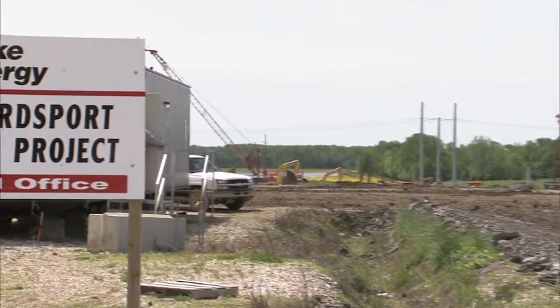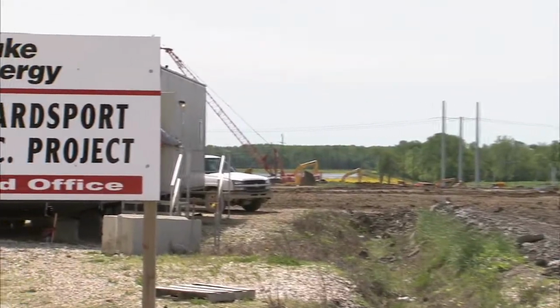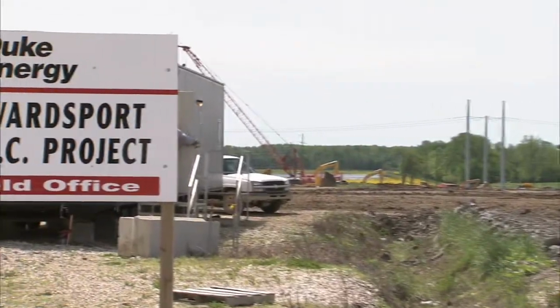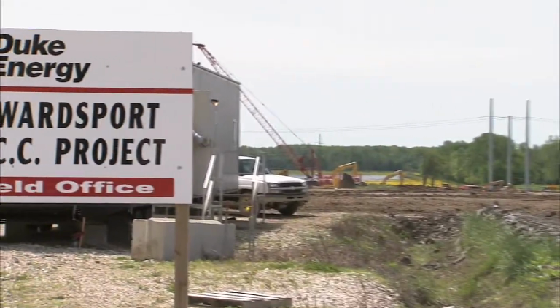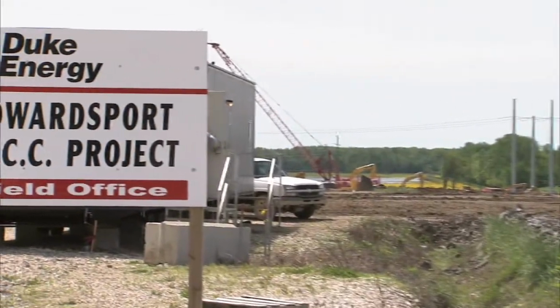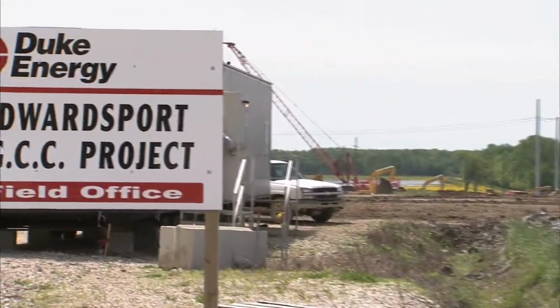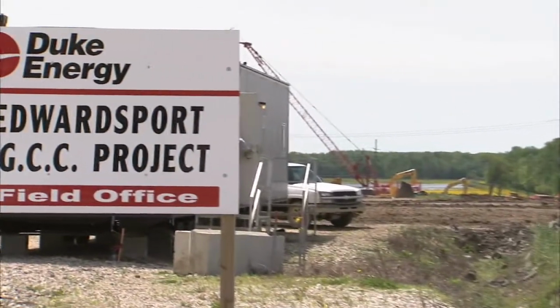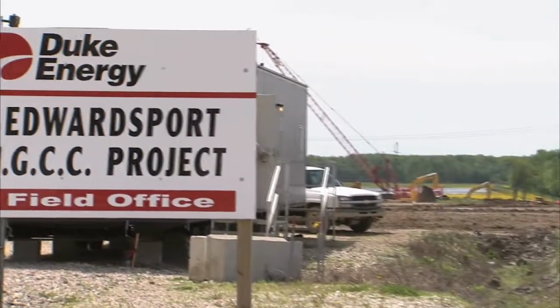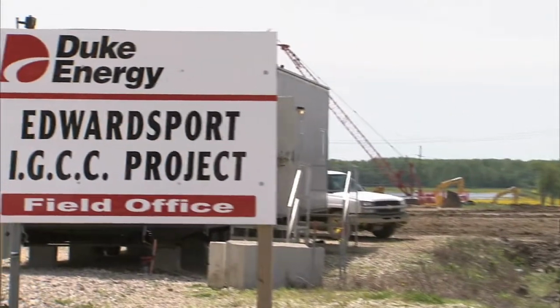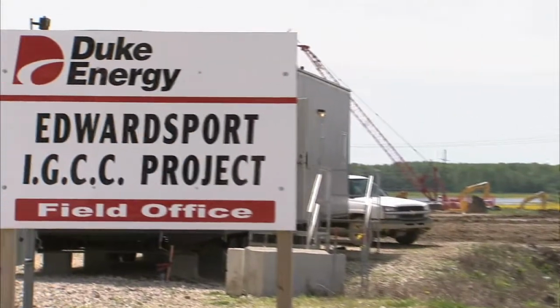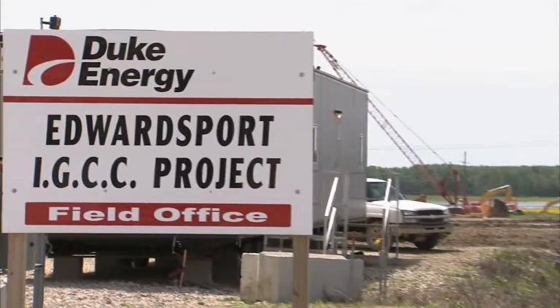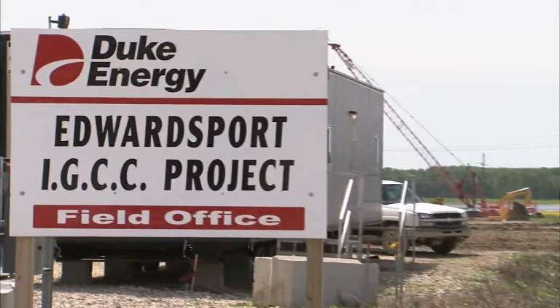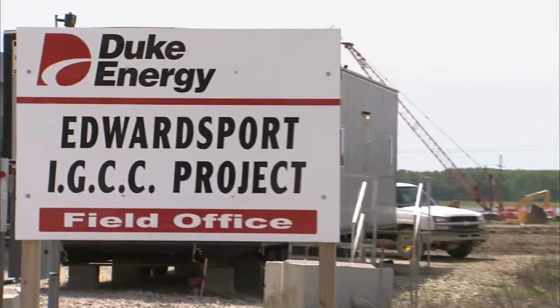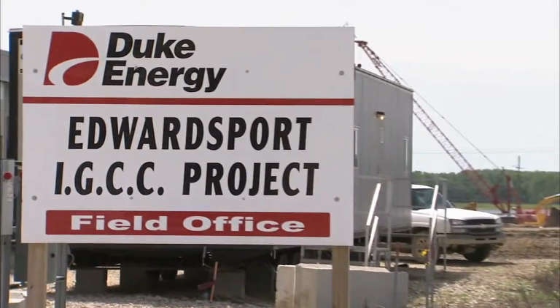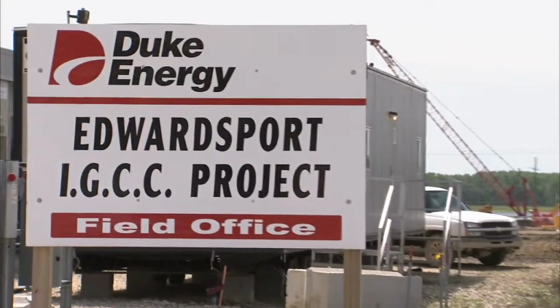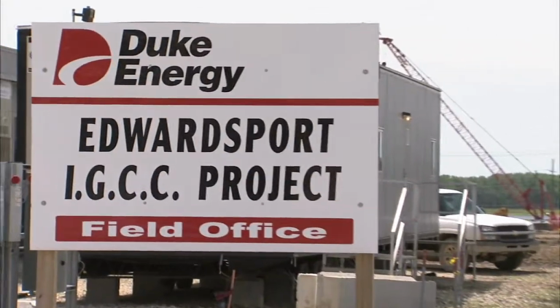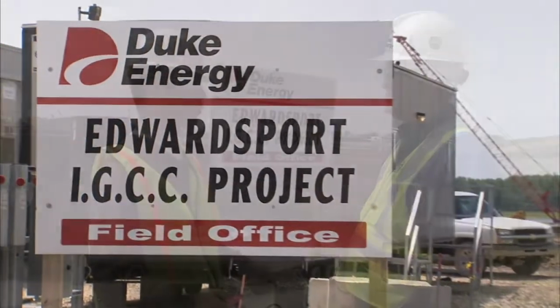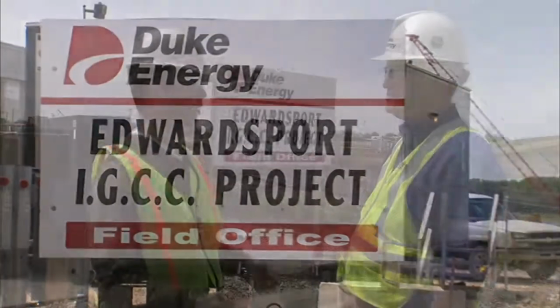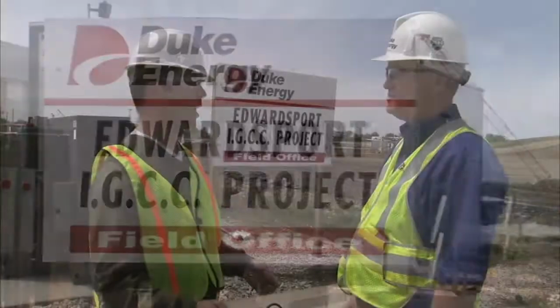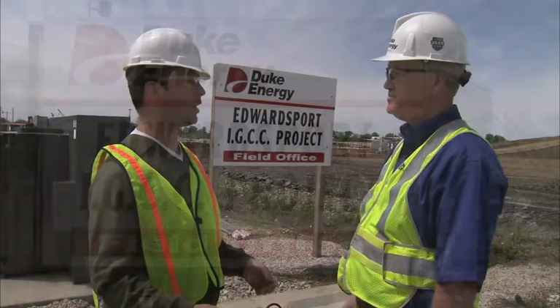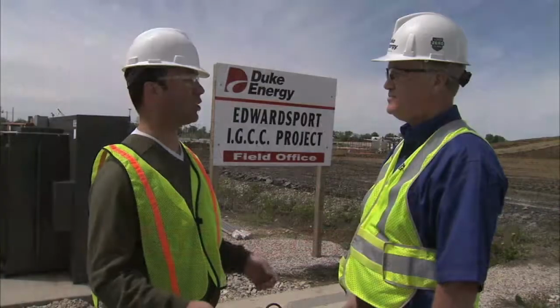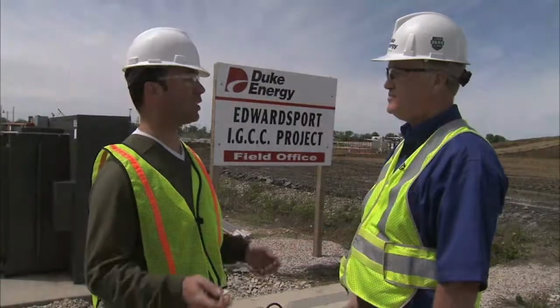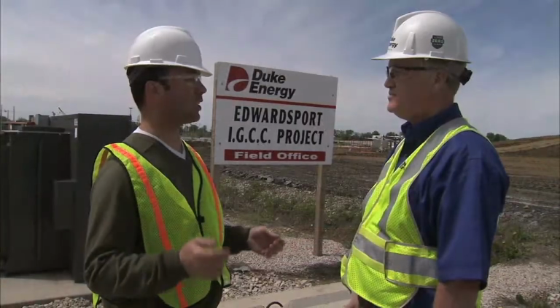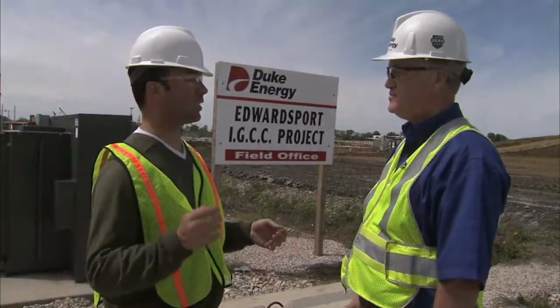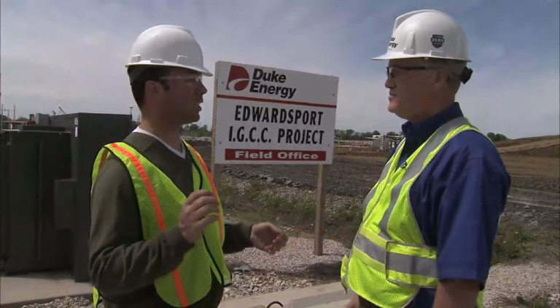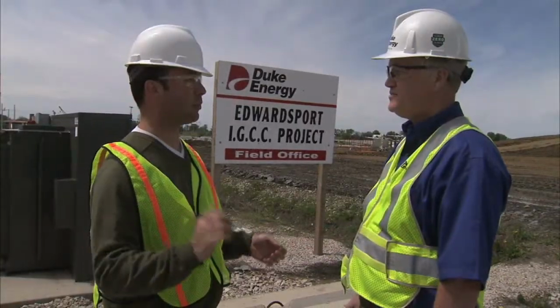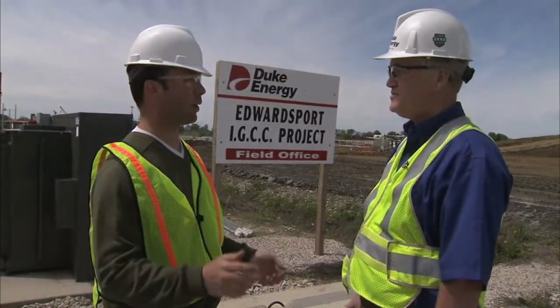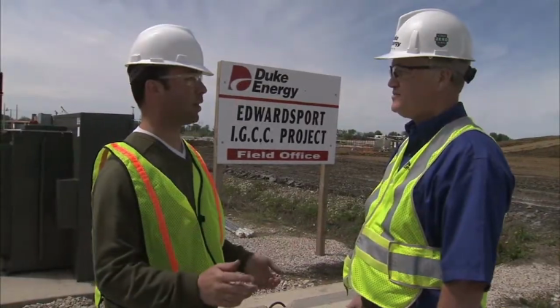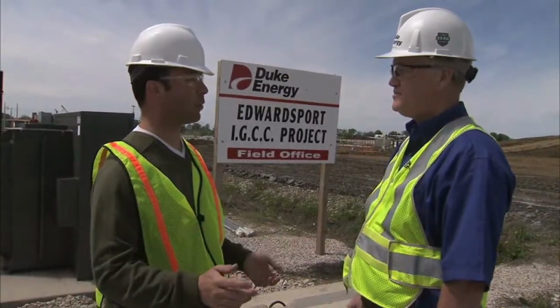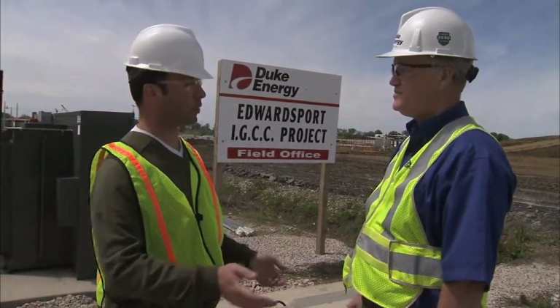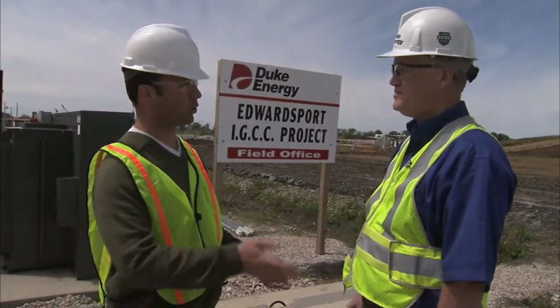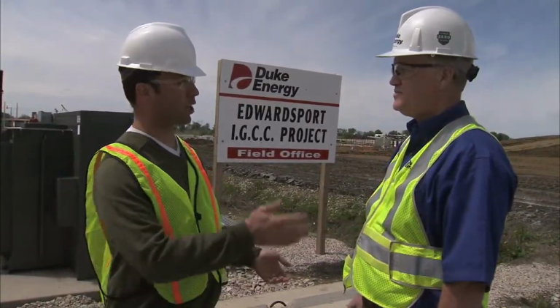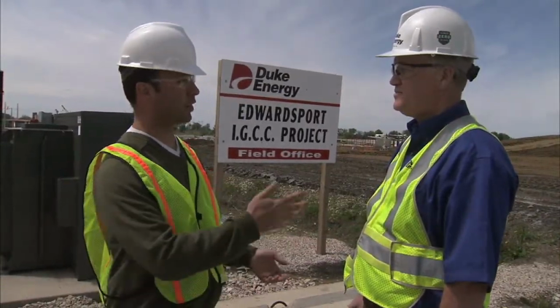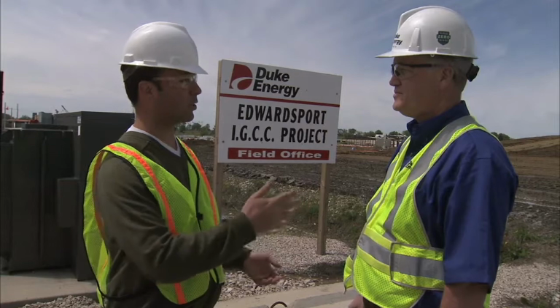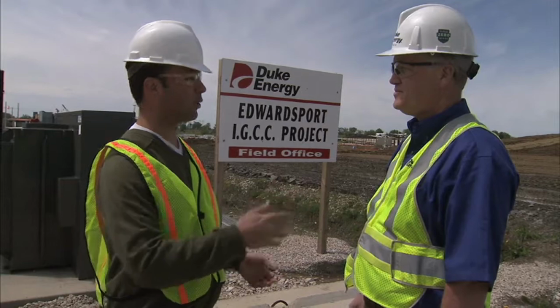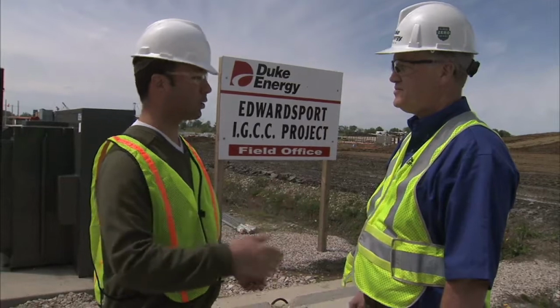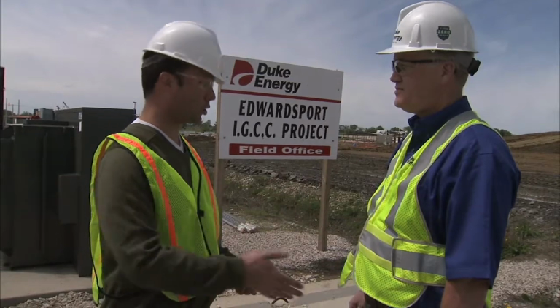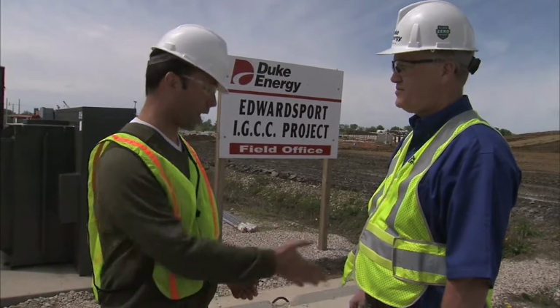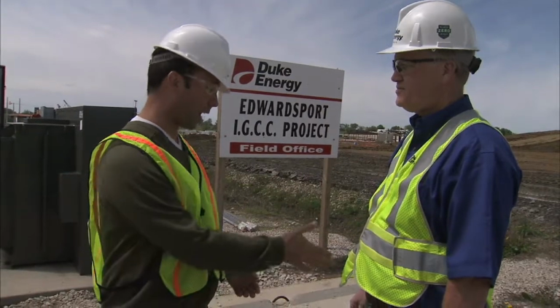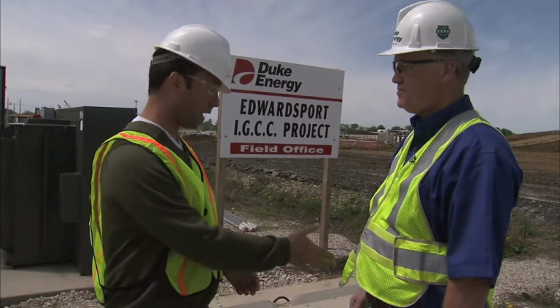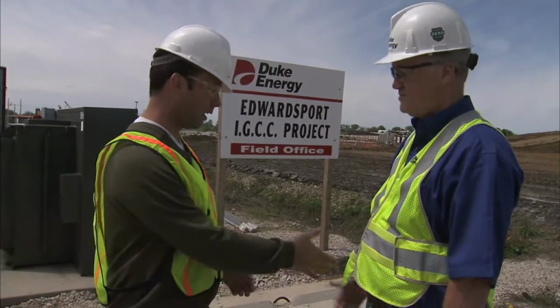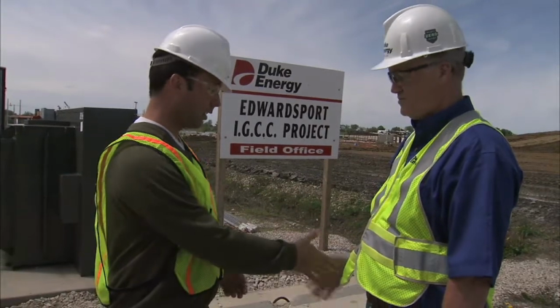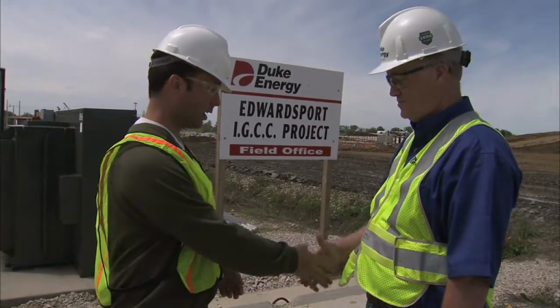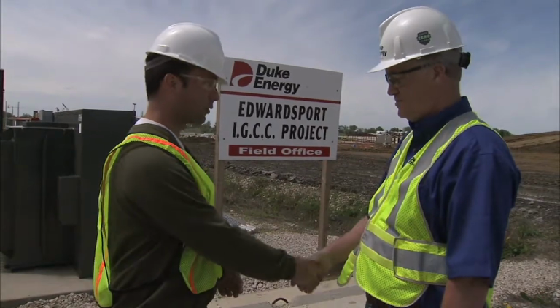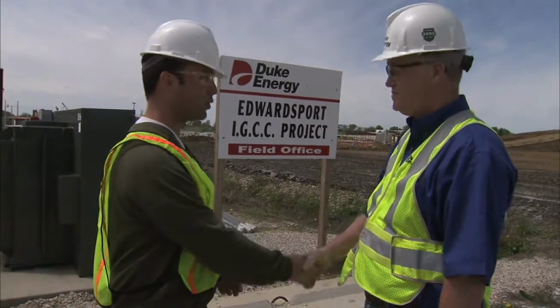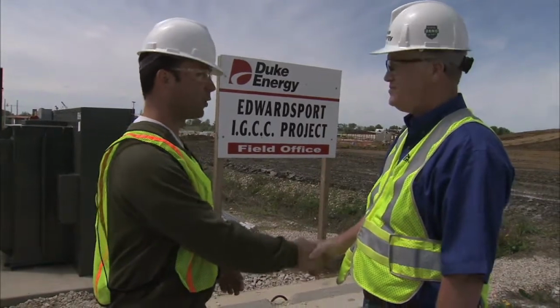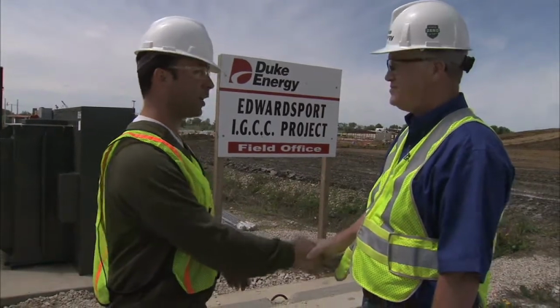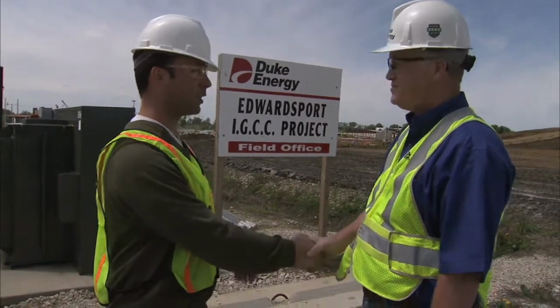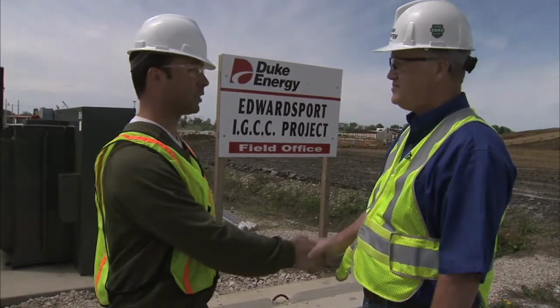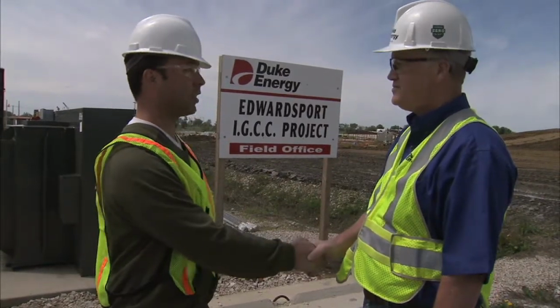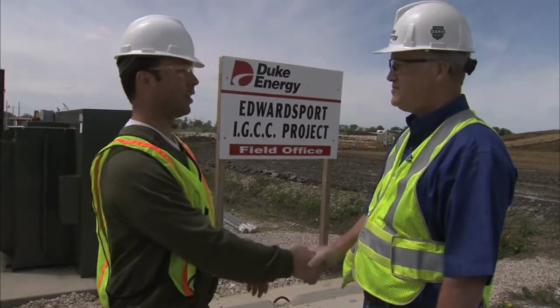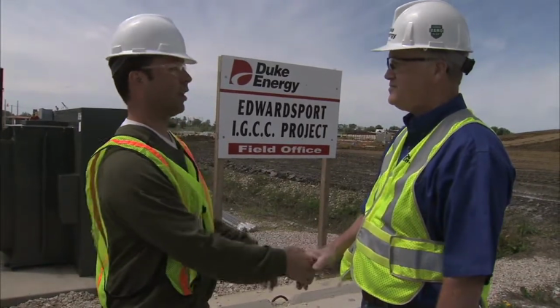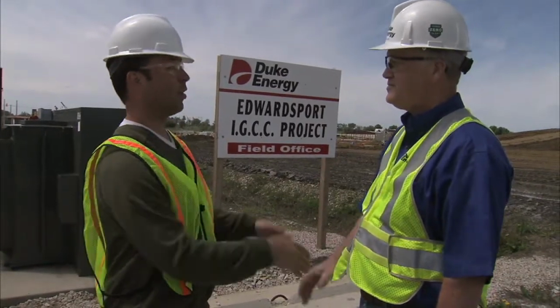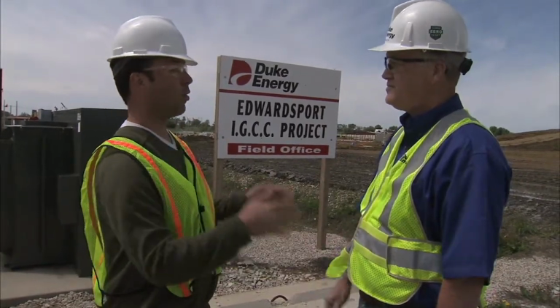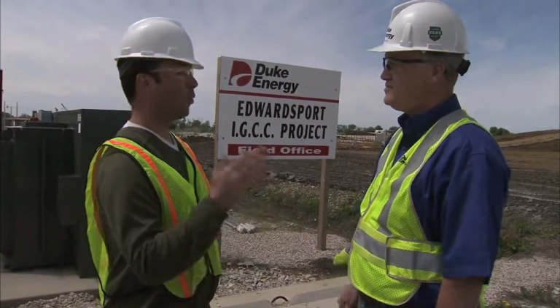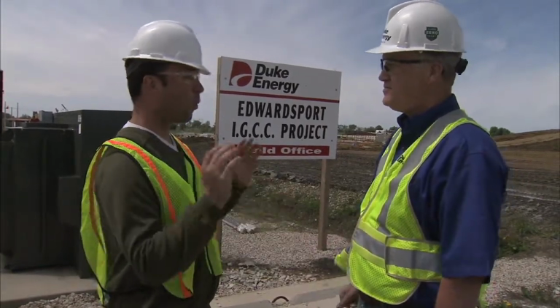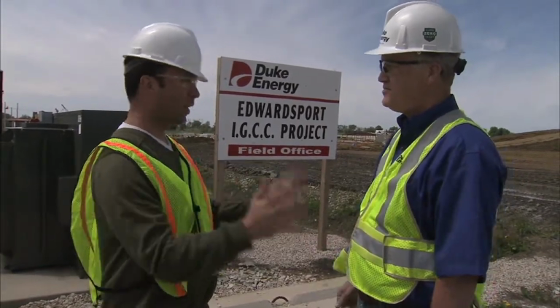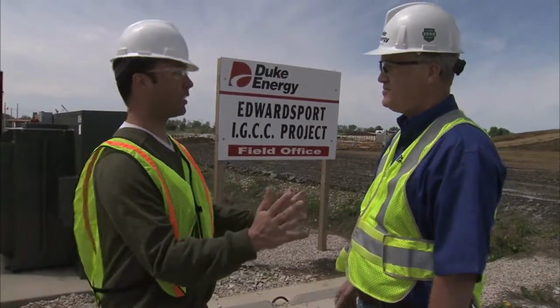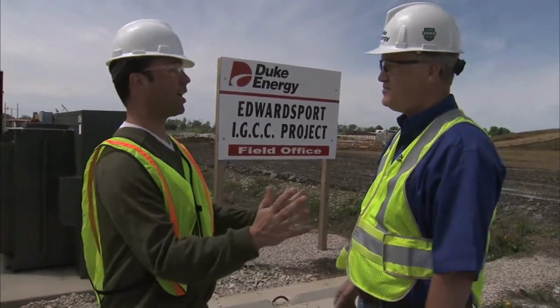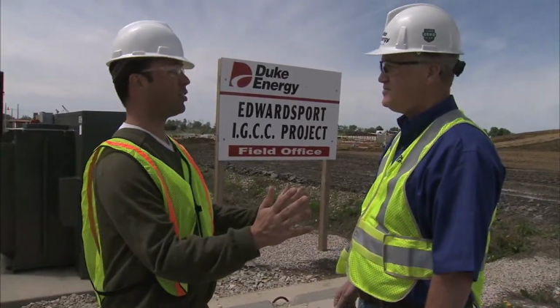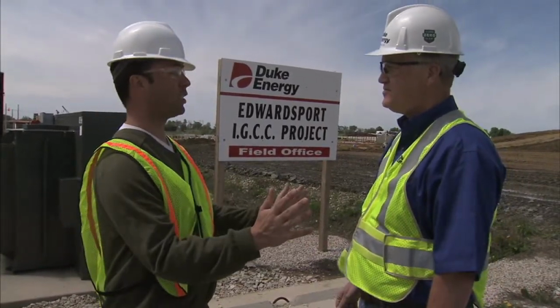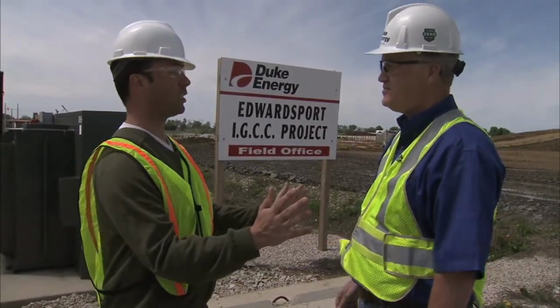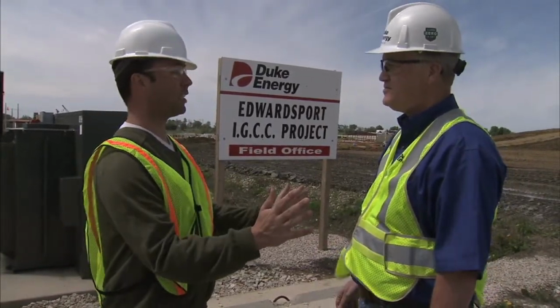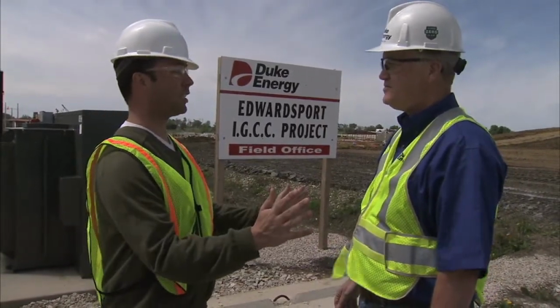We're here in Indiana at Duke Energy's IGCC plant. We're here with Jack Stoltz. Thanks for joining us. What is IGCC?